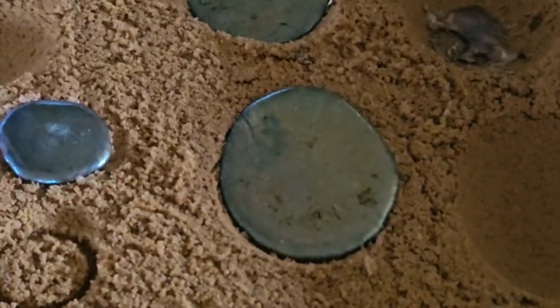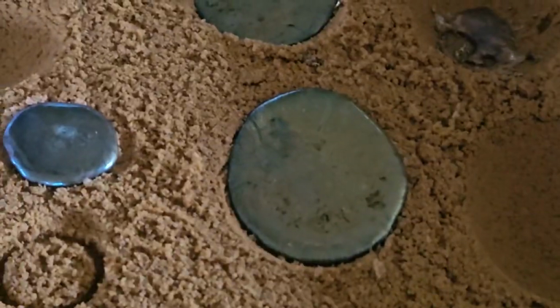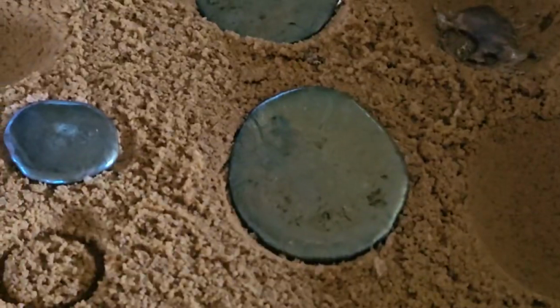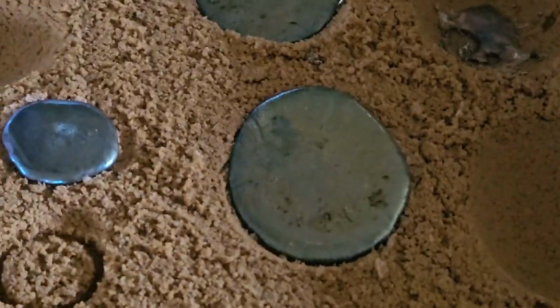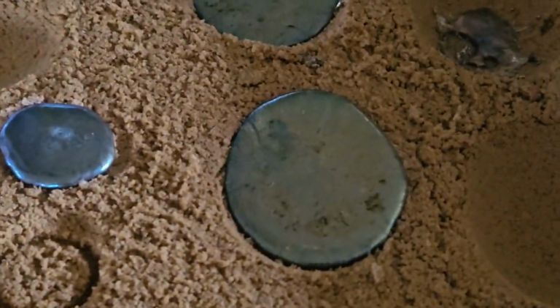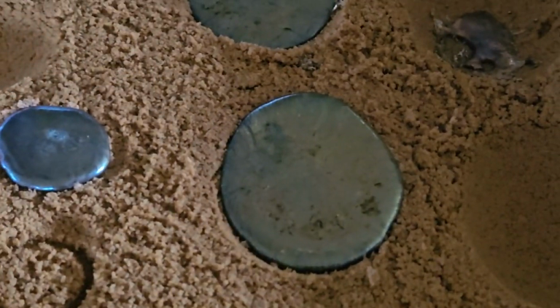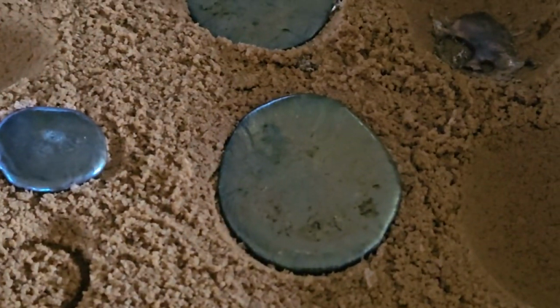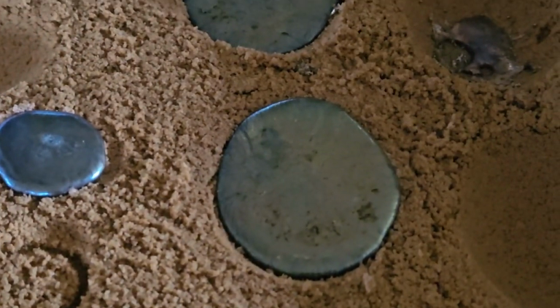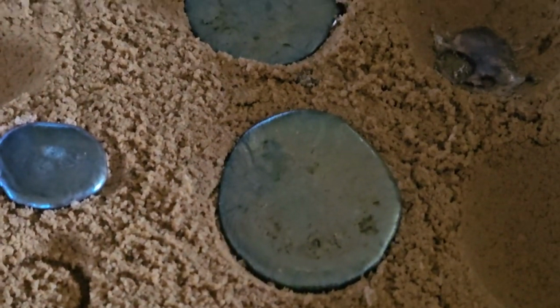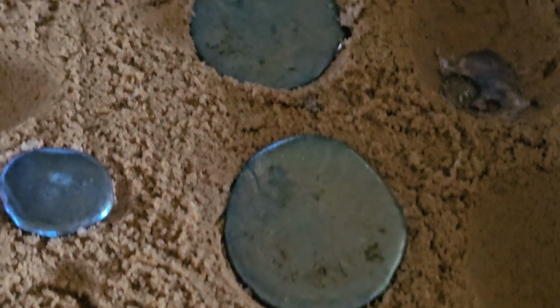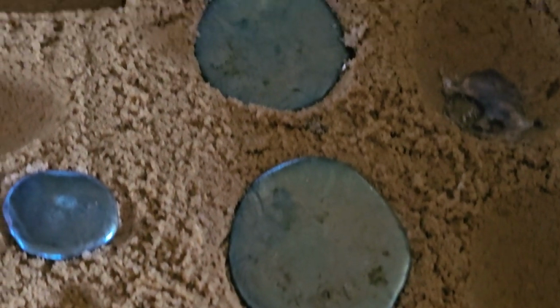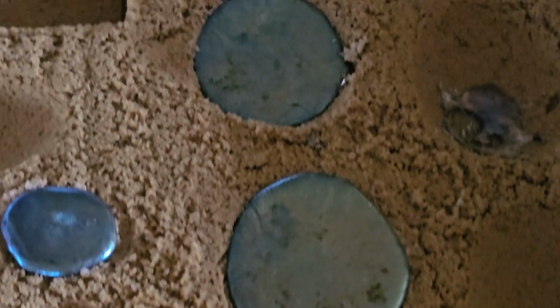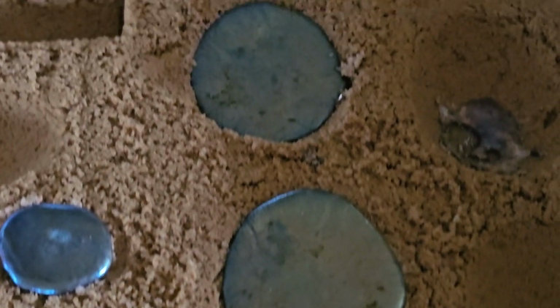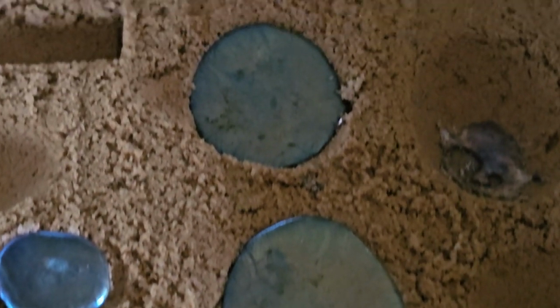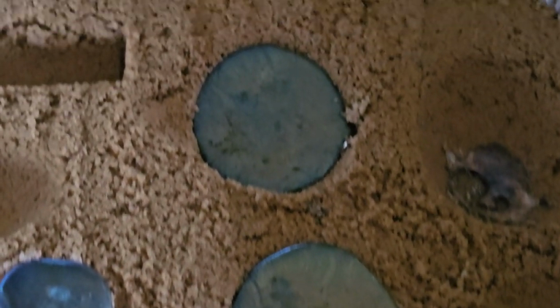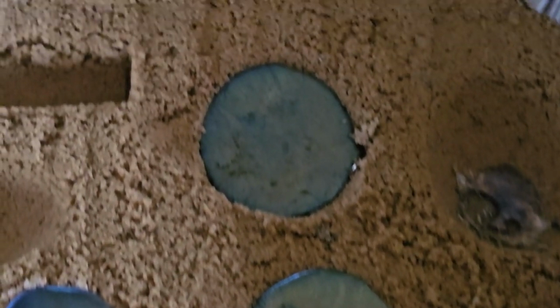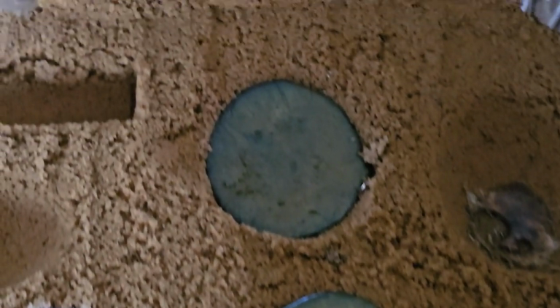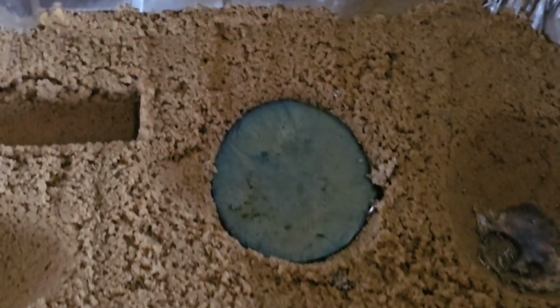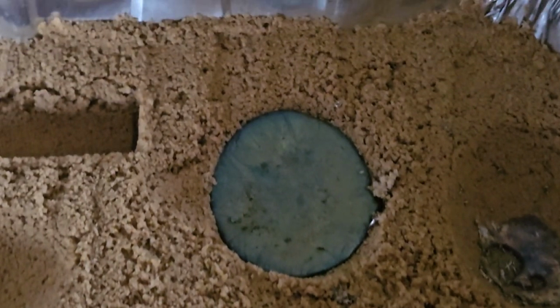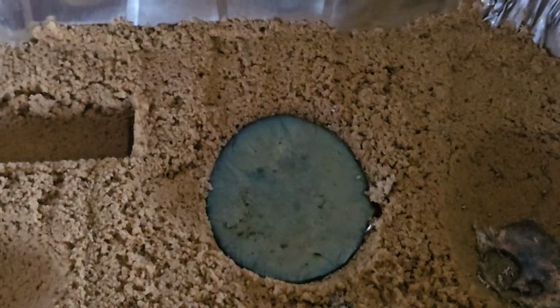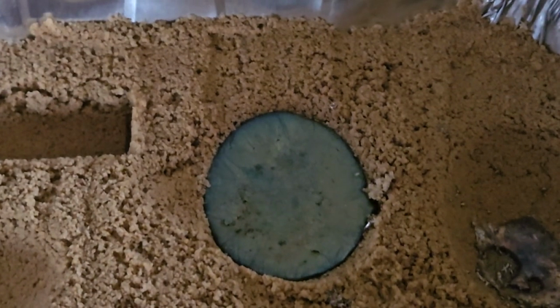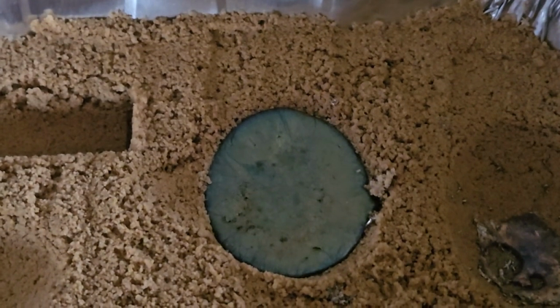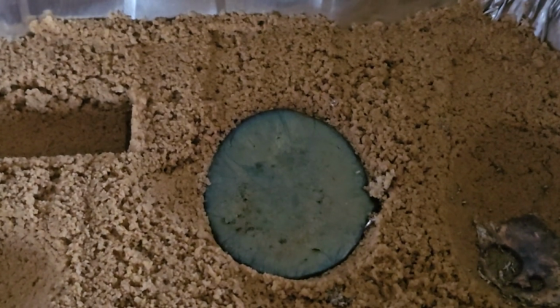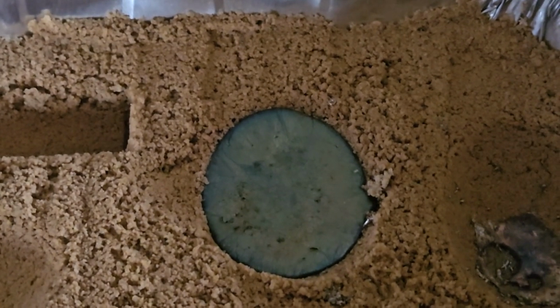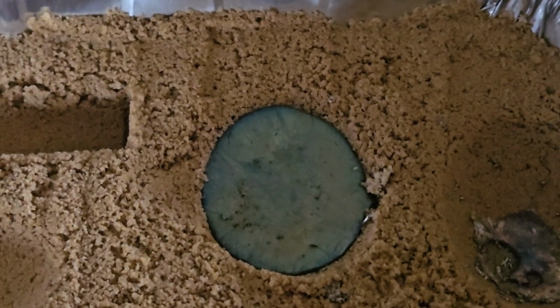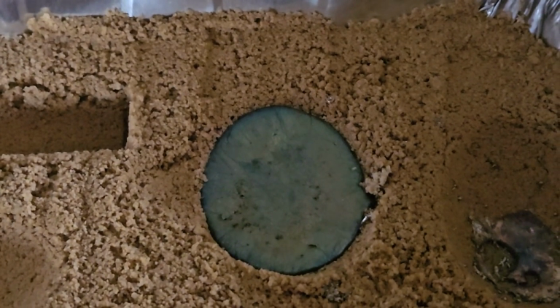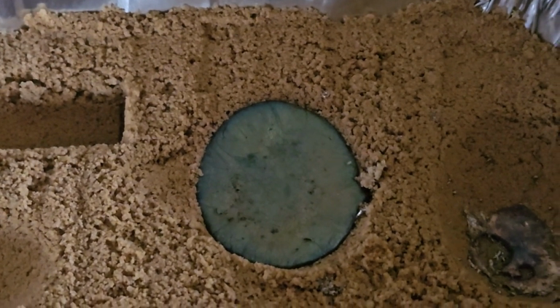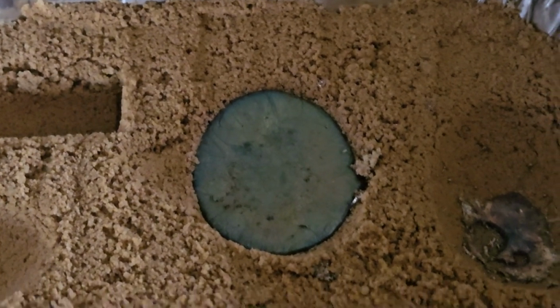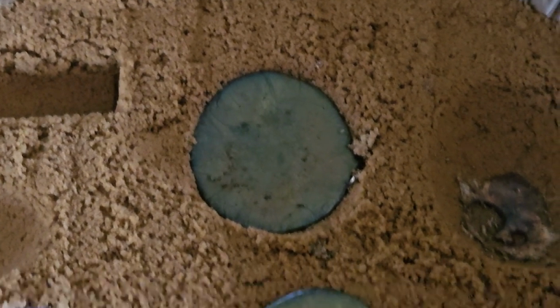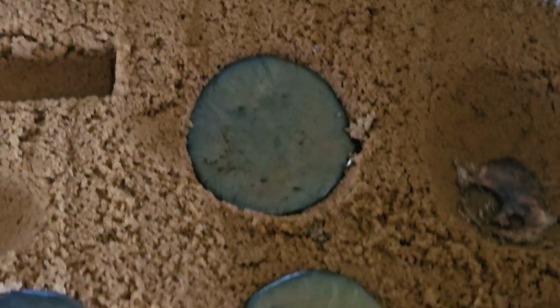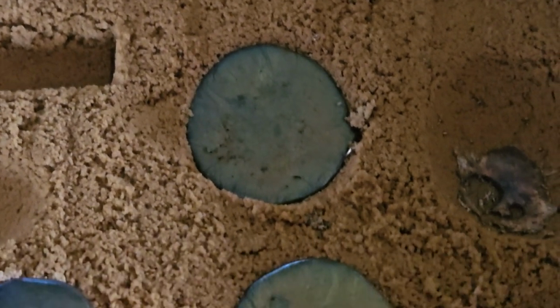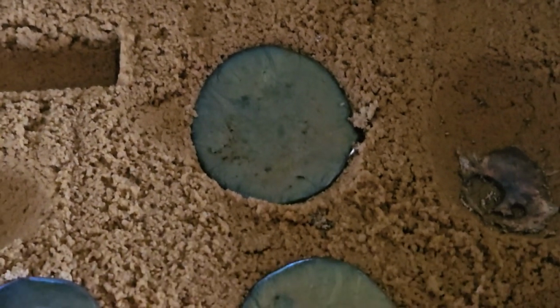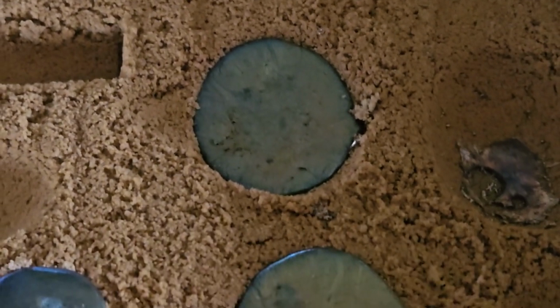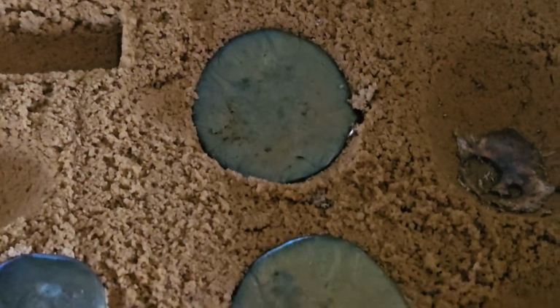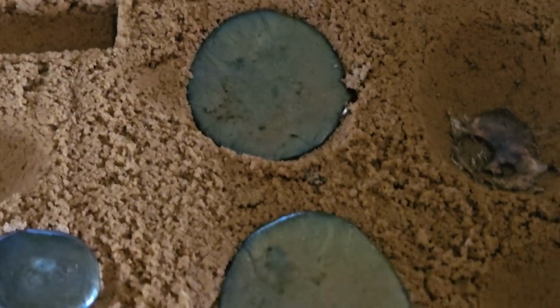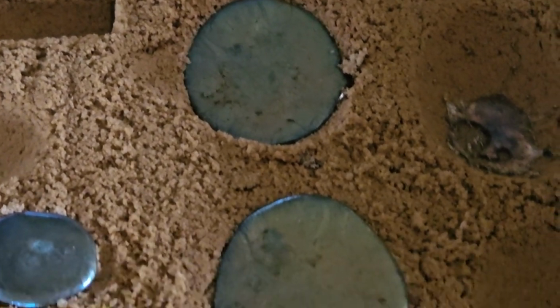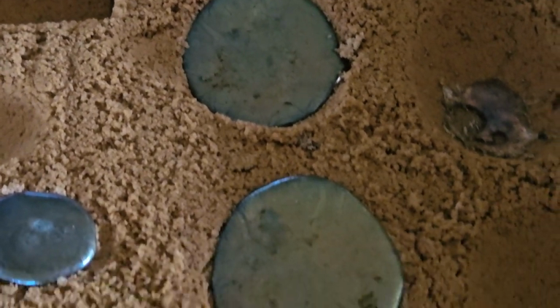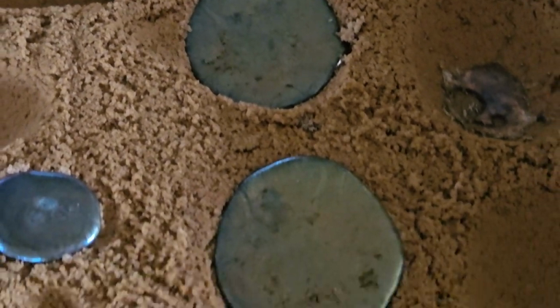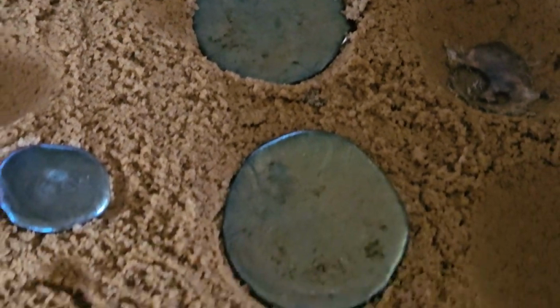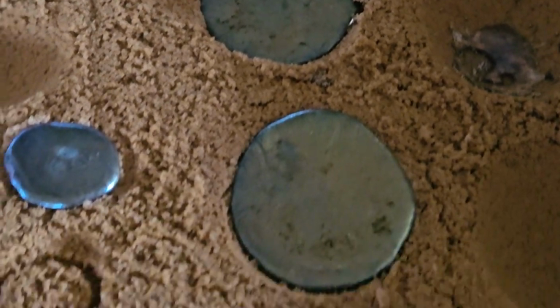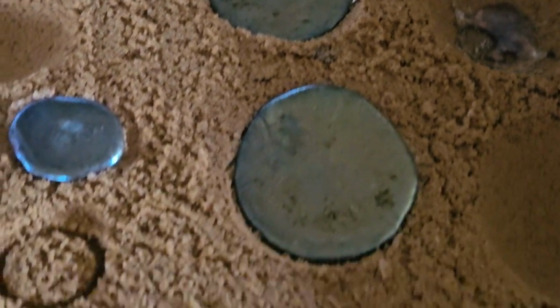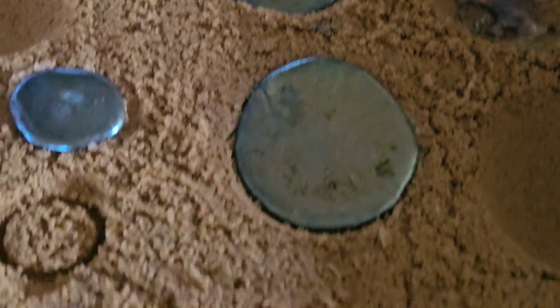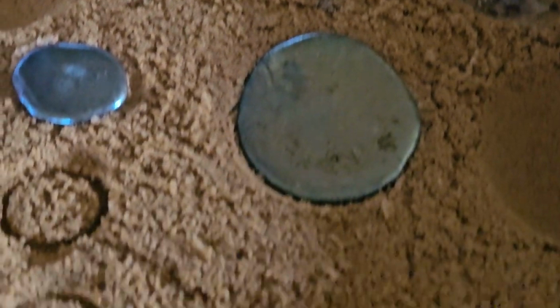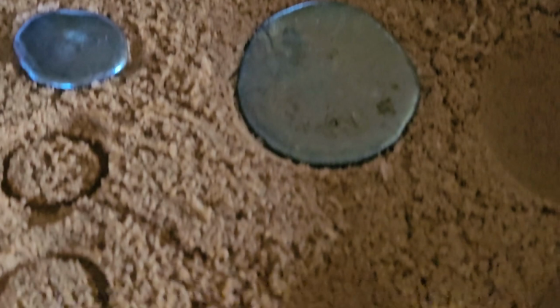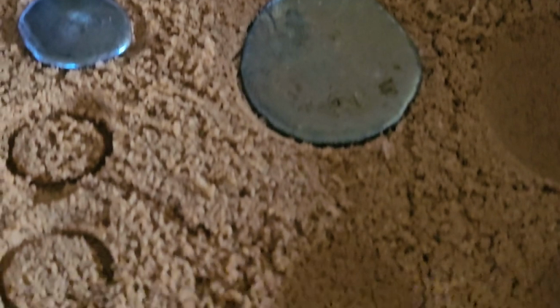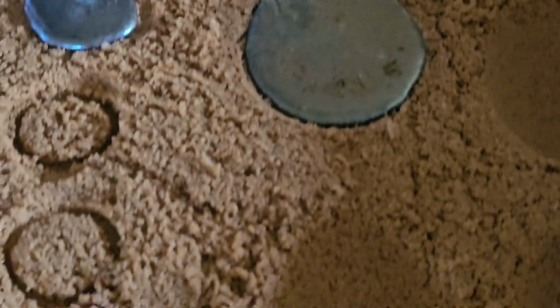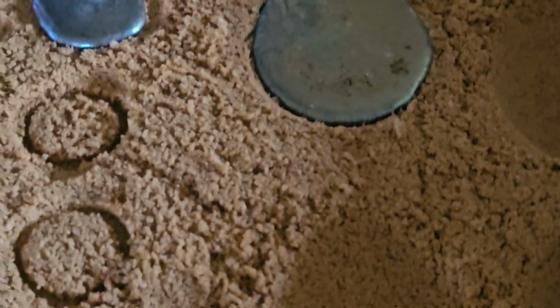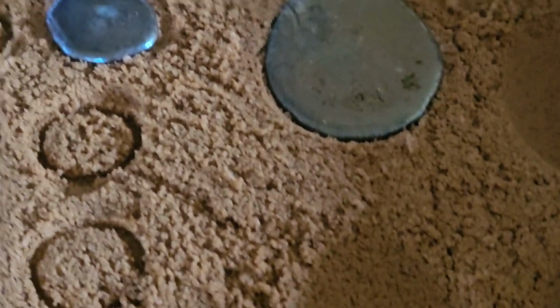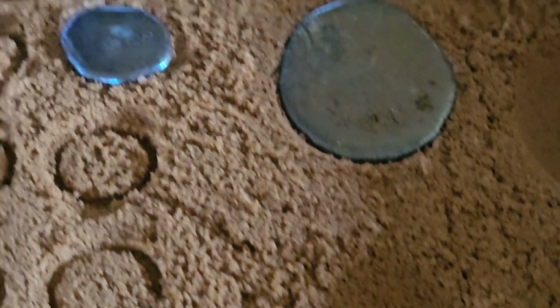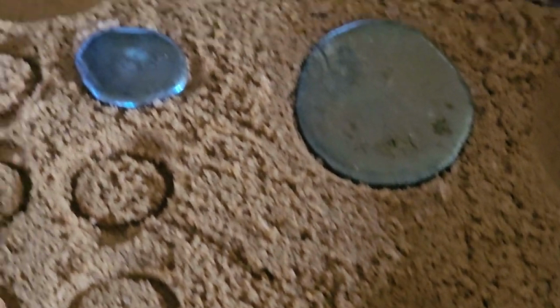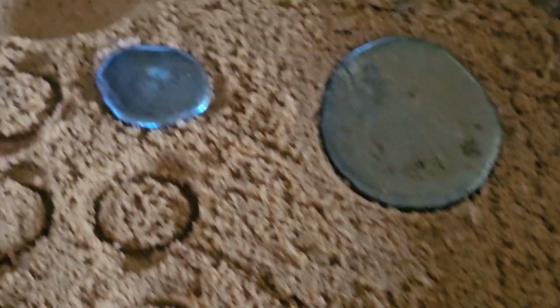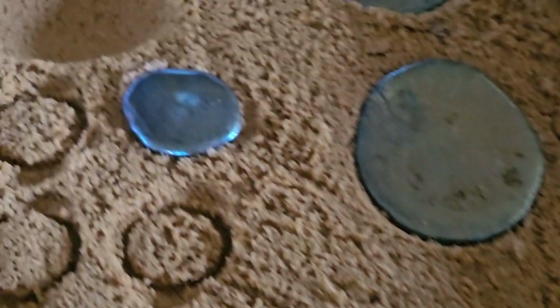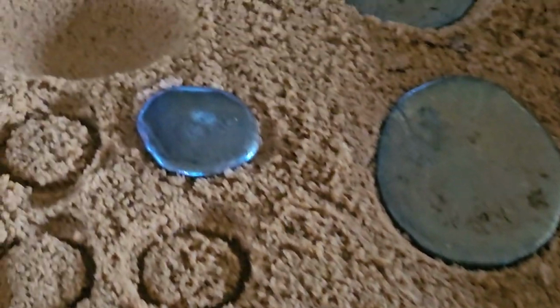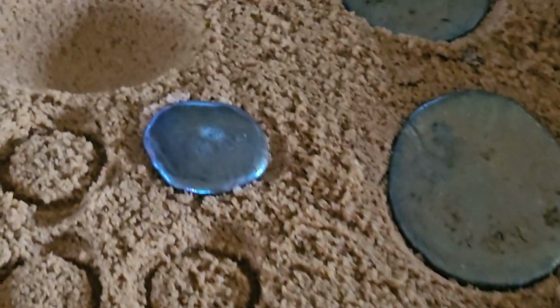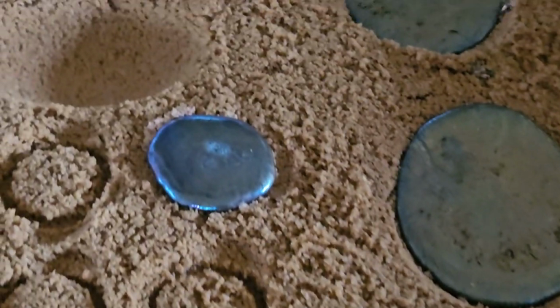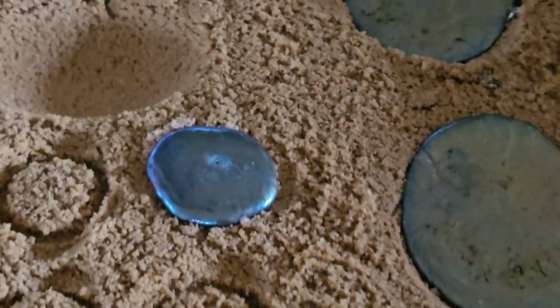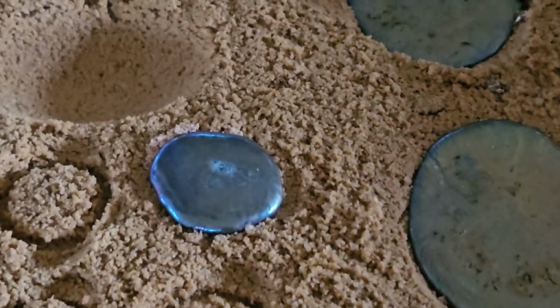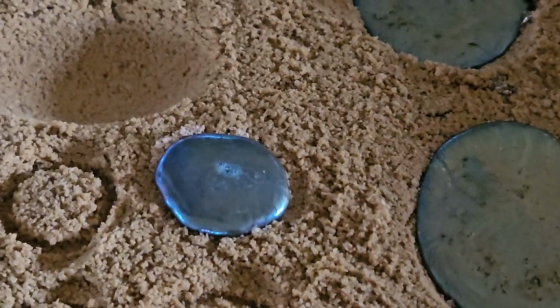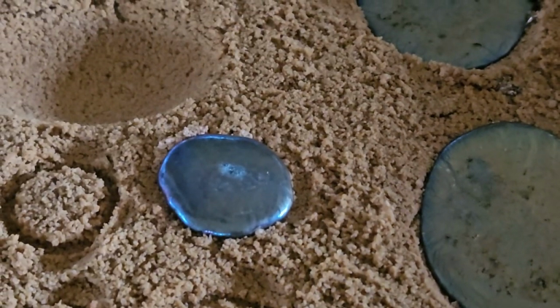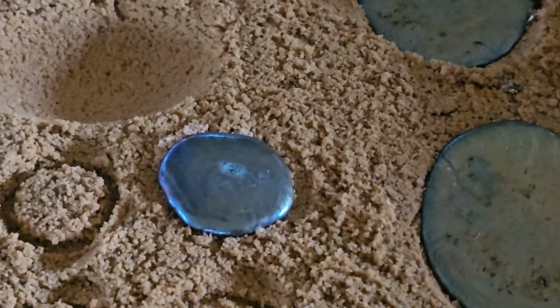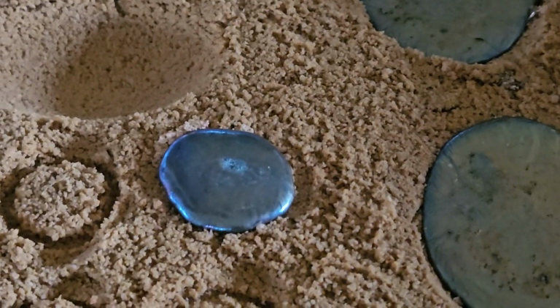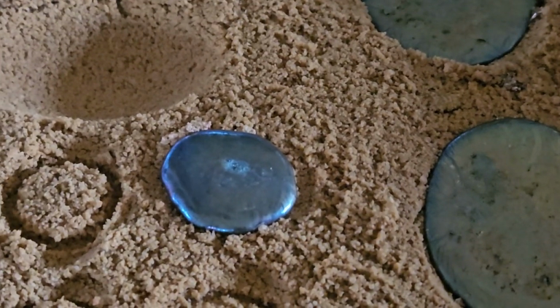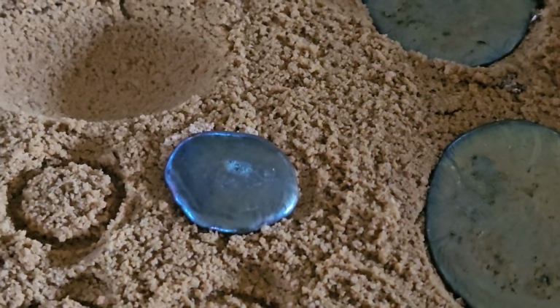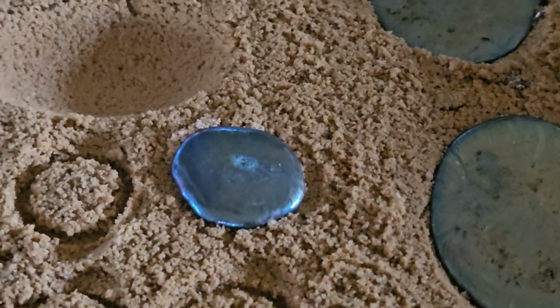Trial and error, y'all. I figured out that it really likes it whenever I torch these. These are the torched ones.